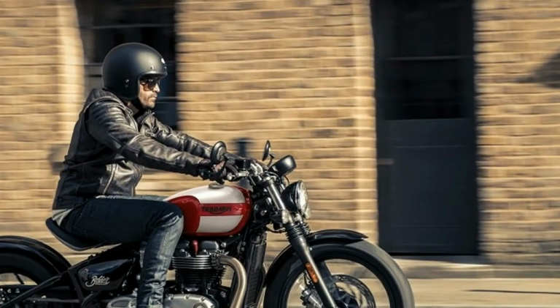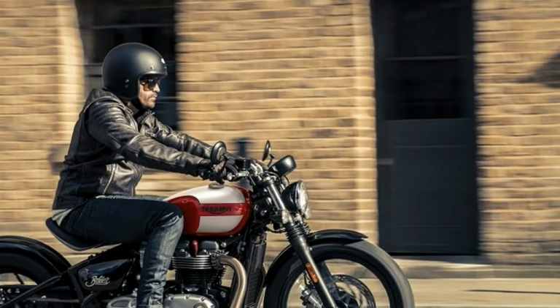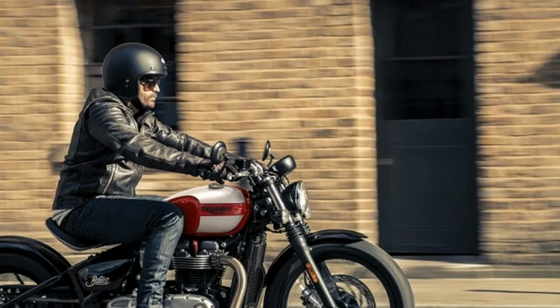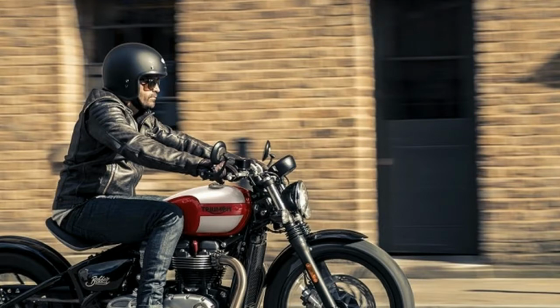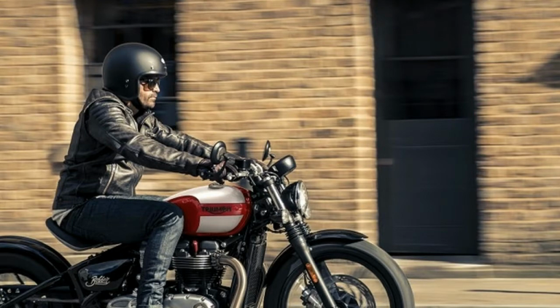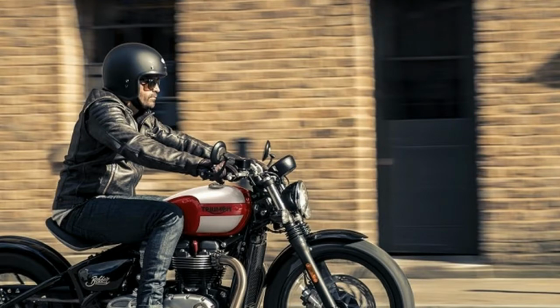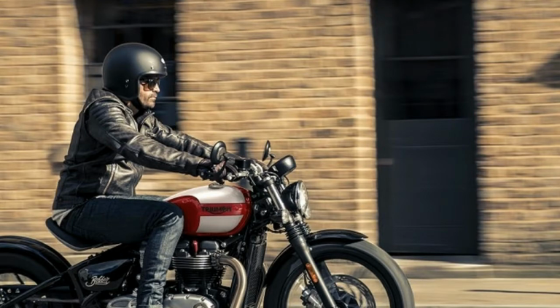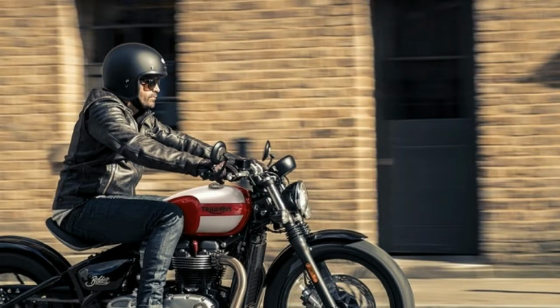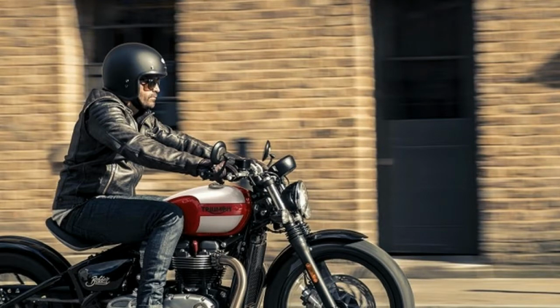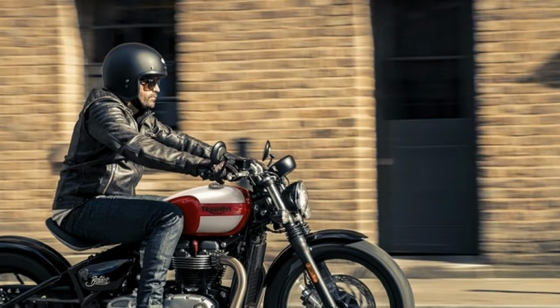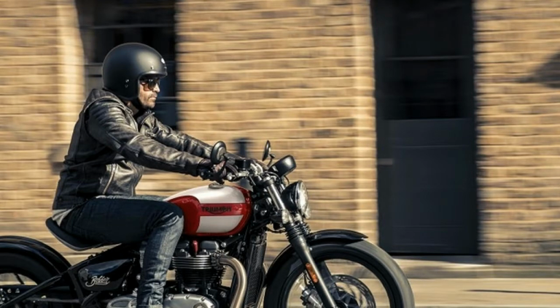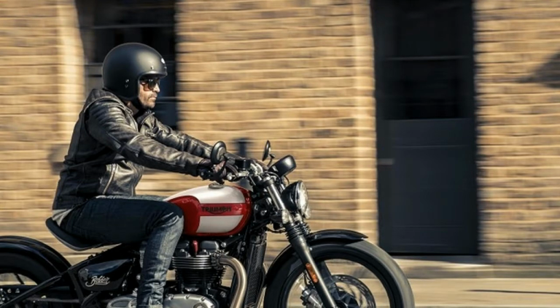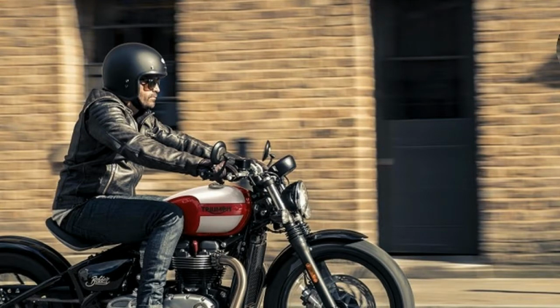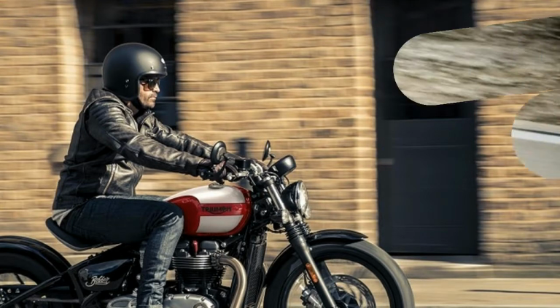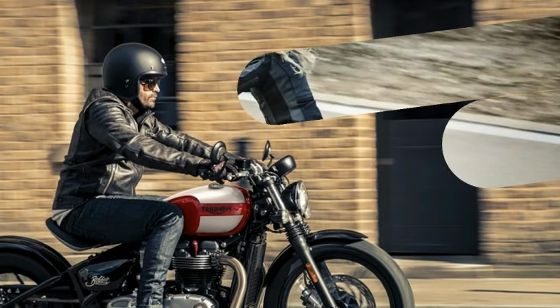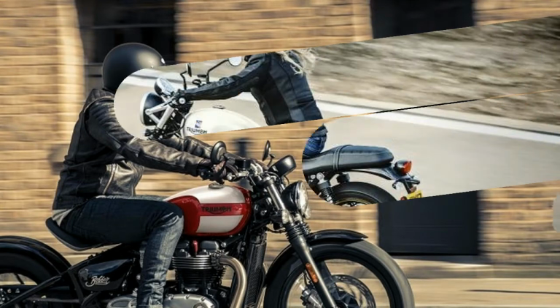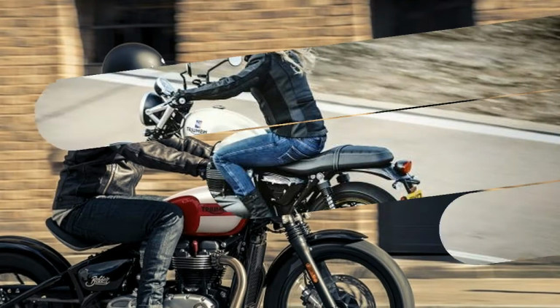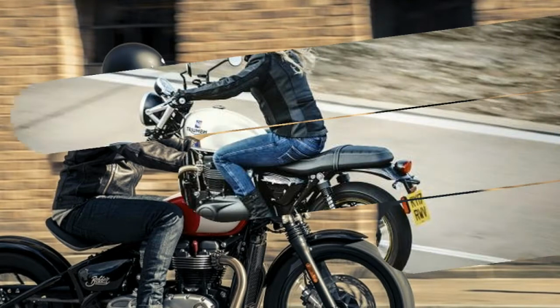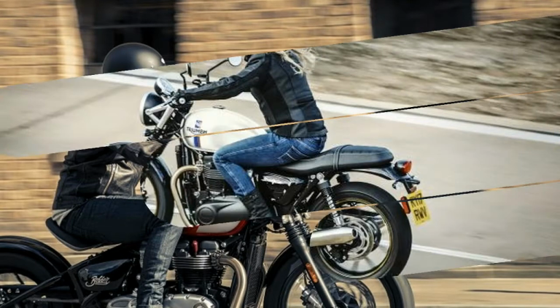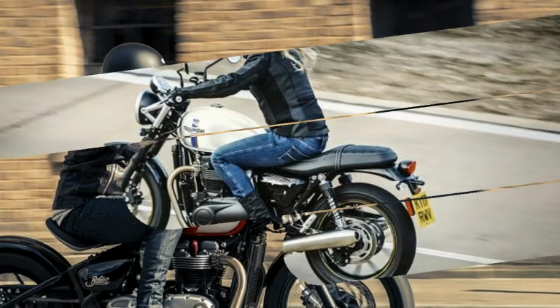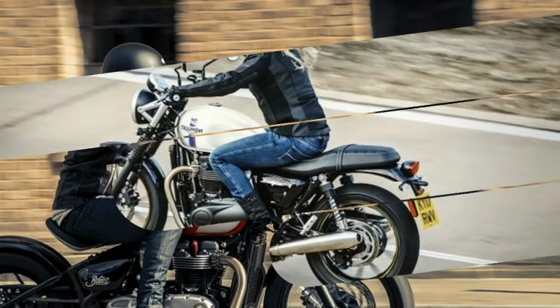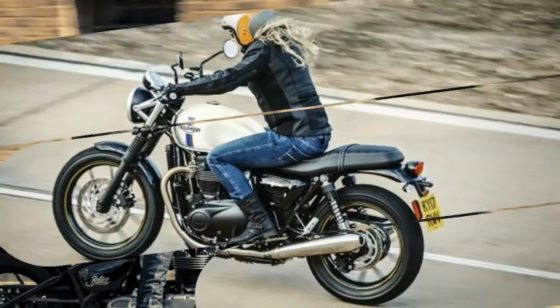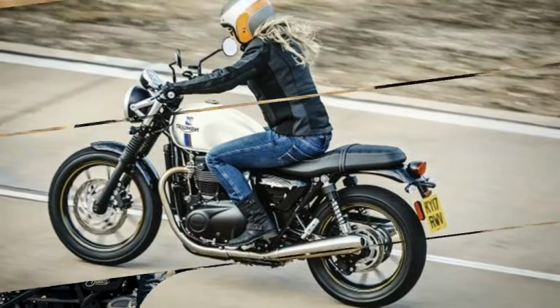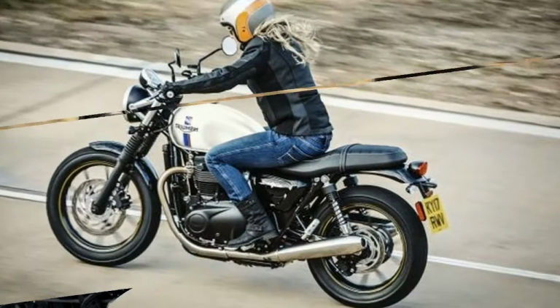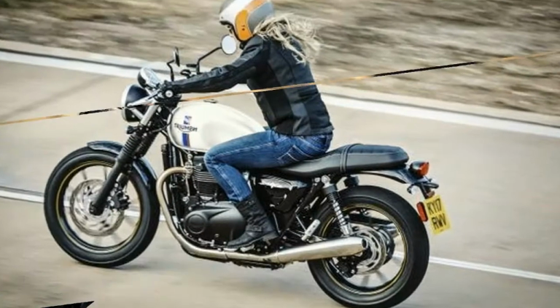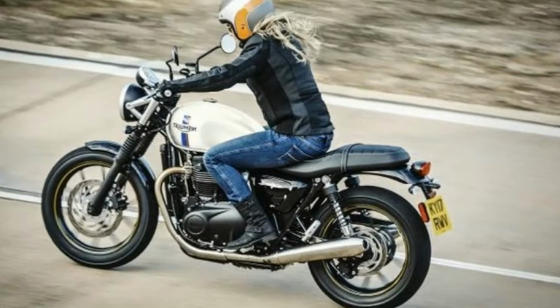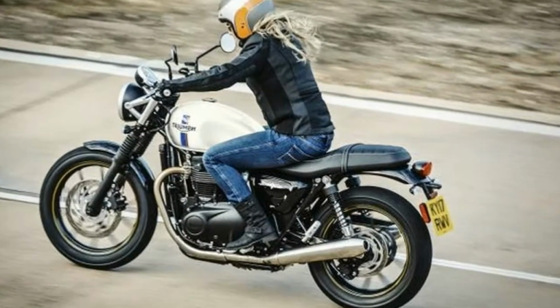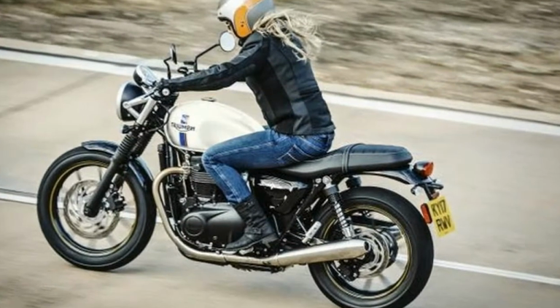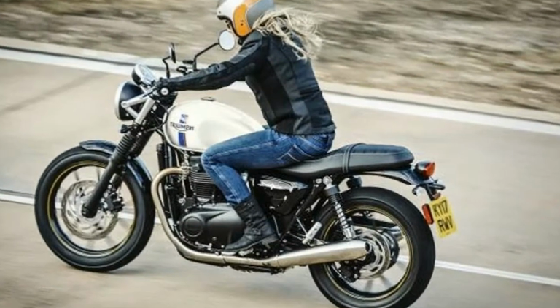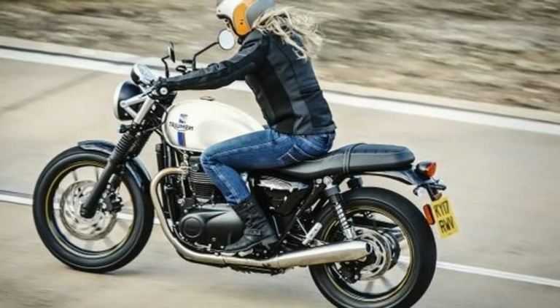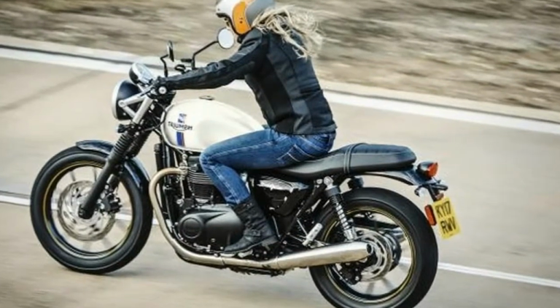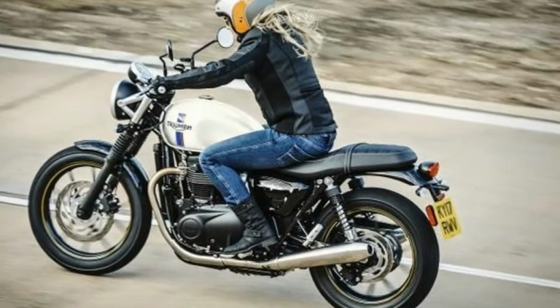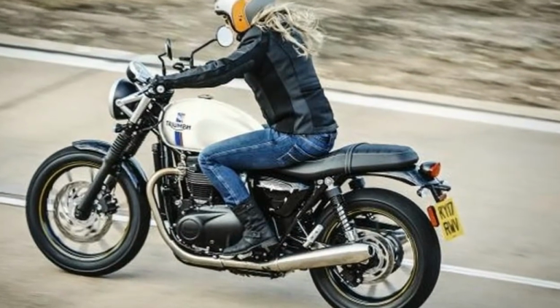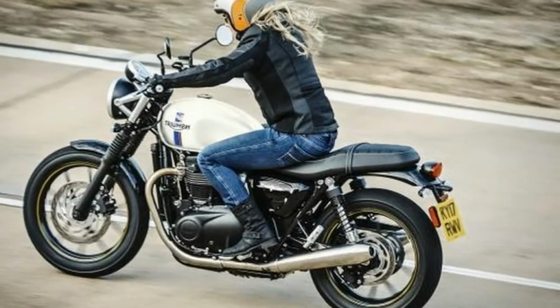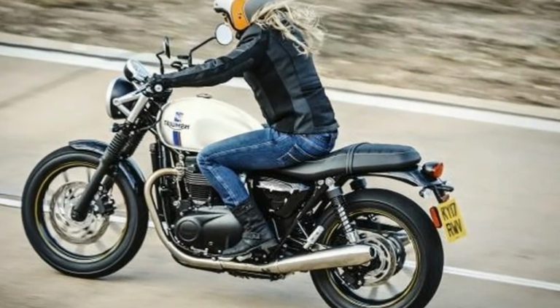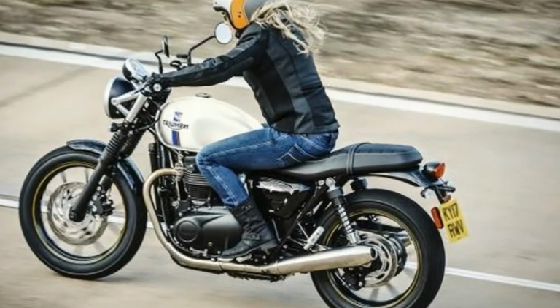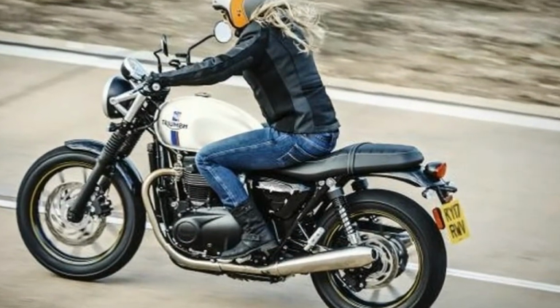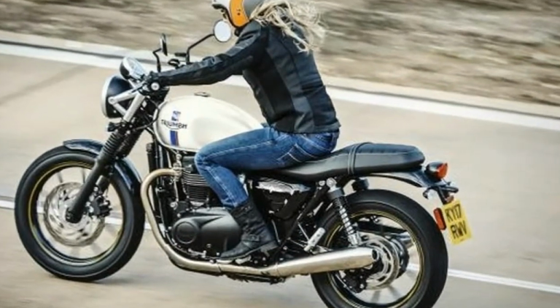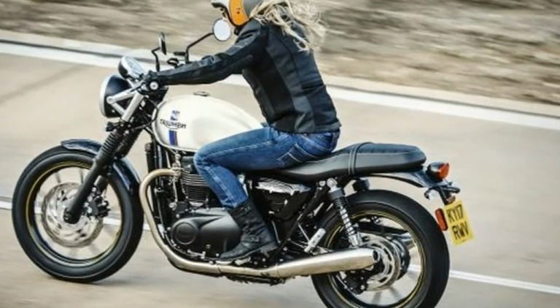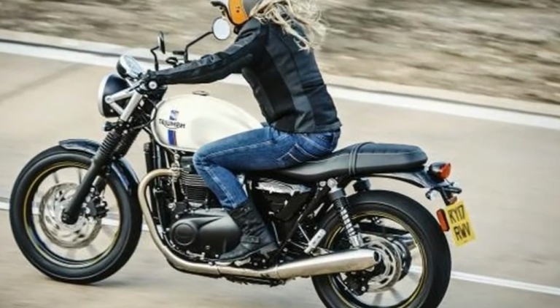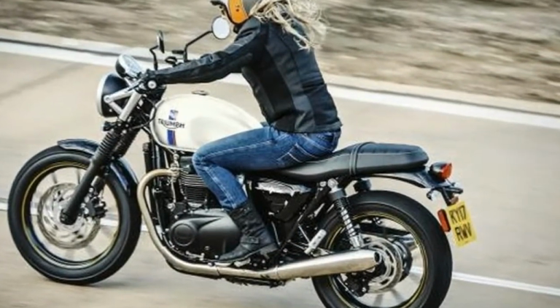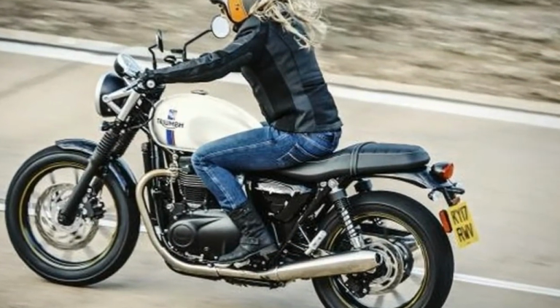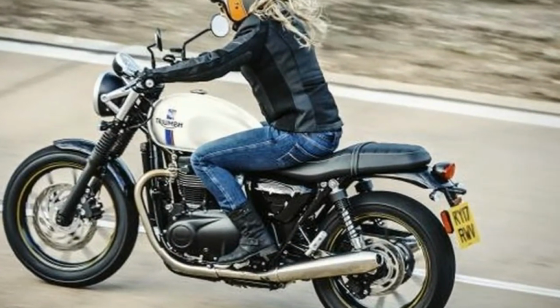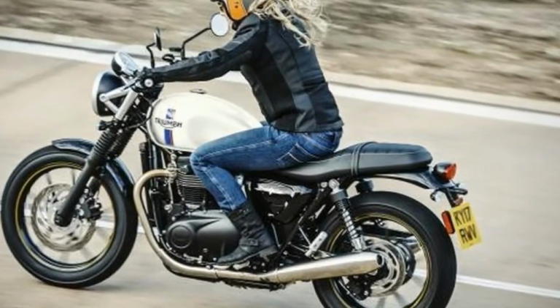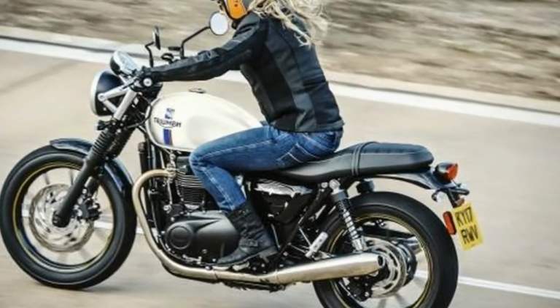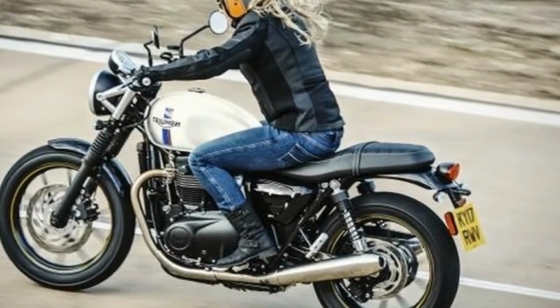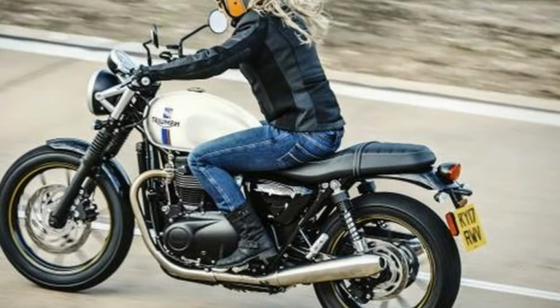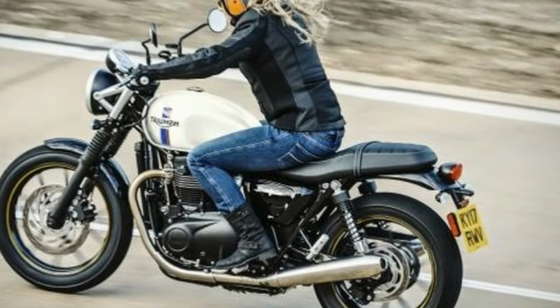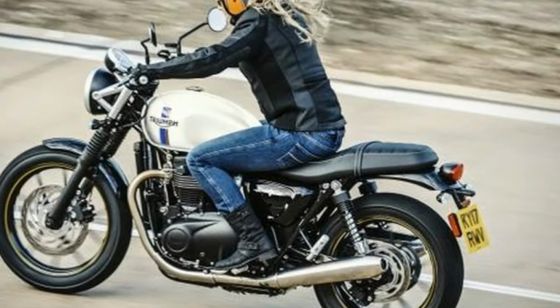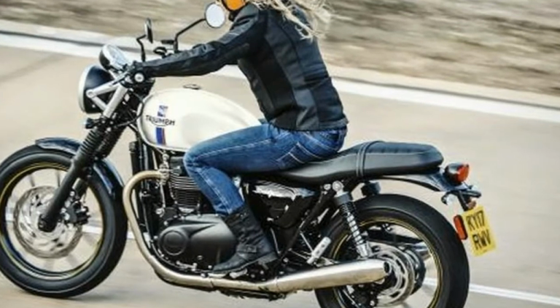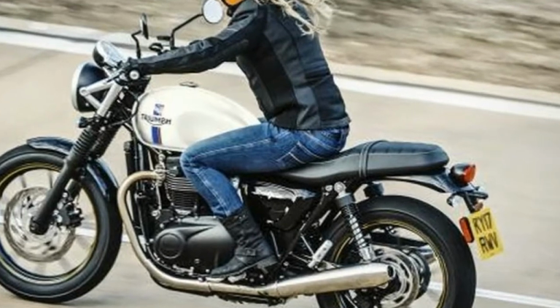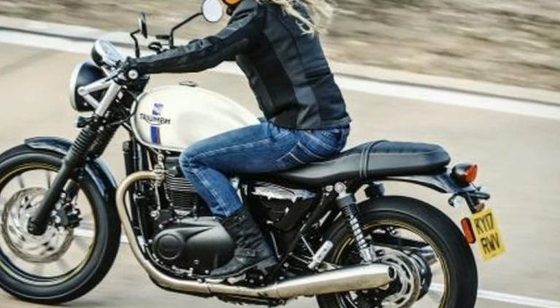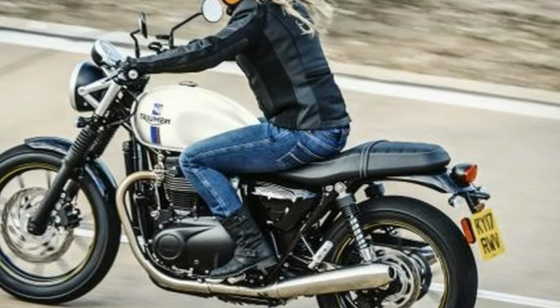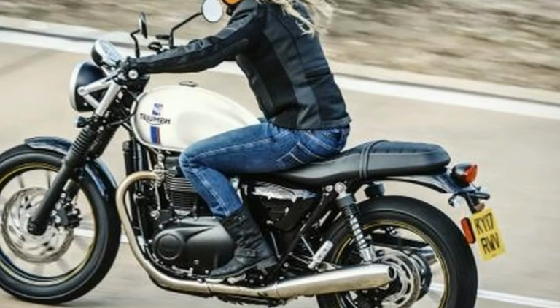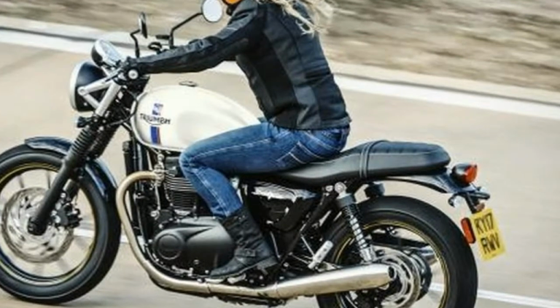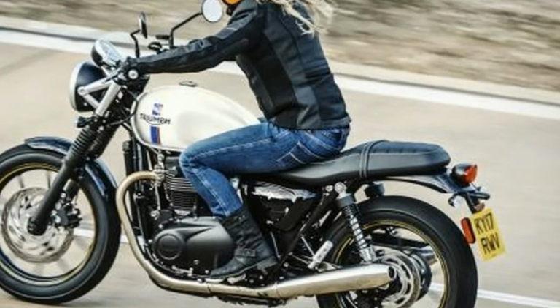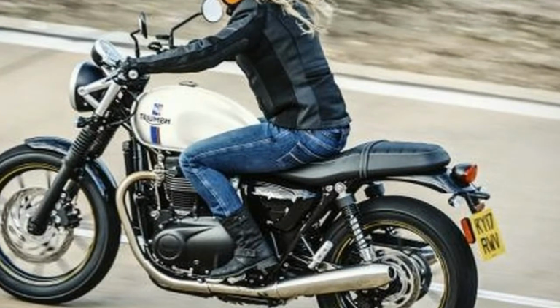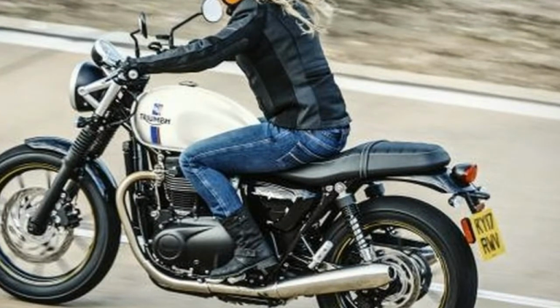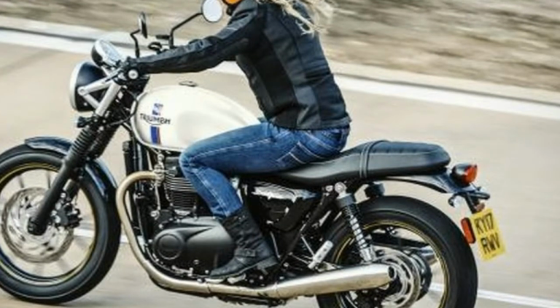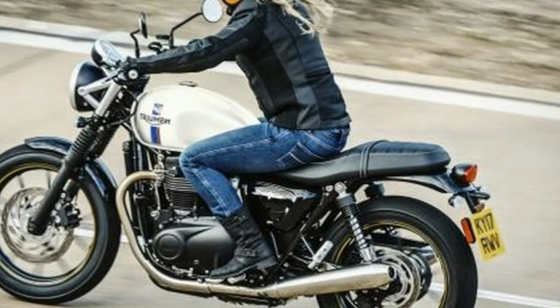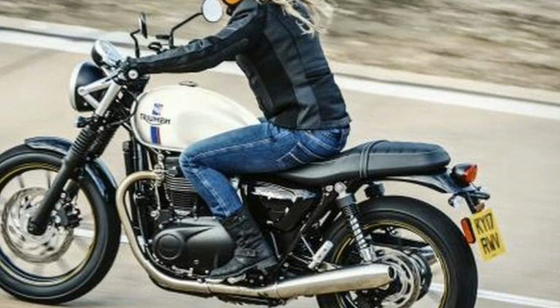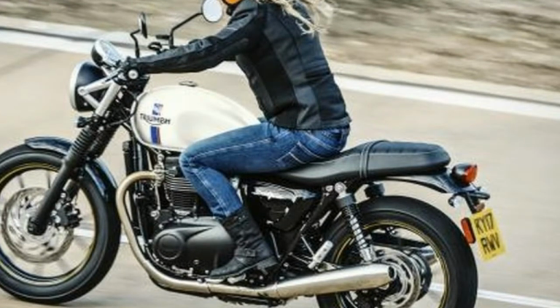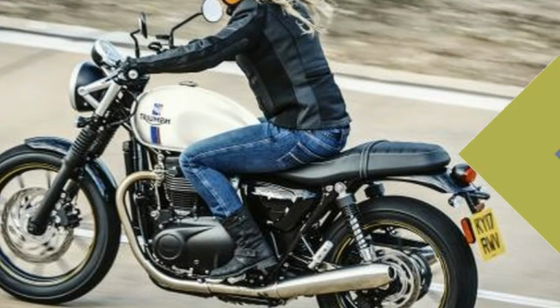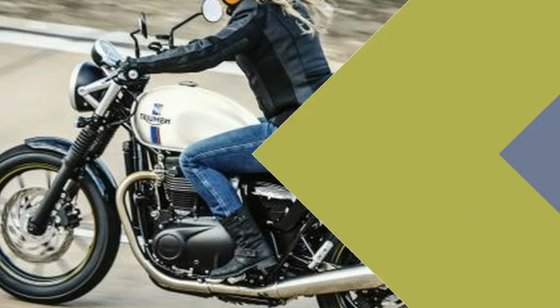All with truly modern capability, including ride-by-wire for sharper responsiveness and liquid cooling for amazing fuel economy.